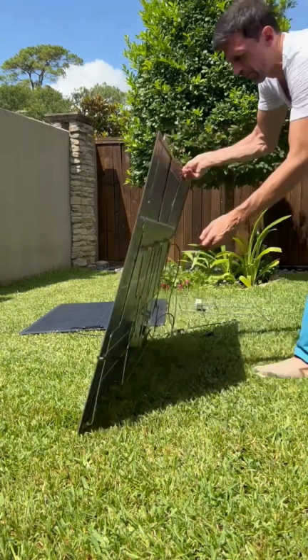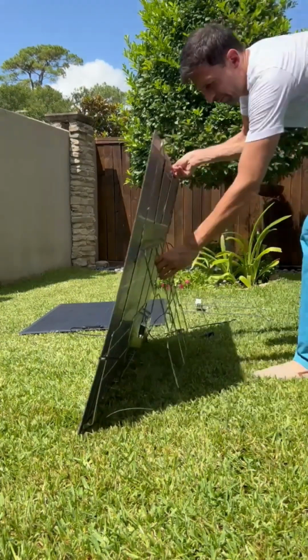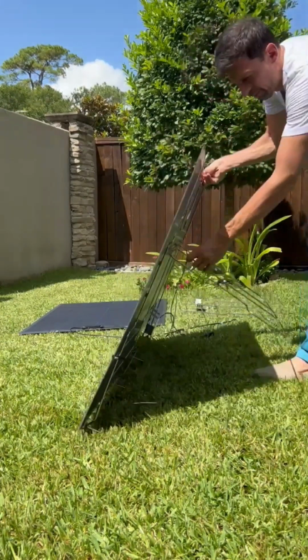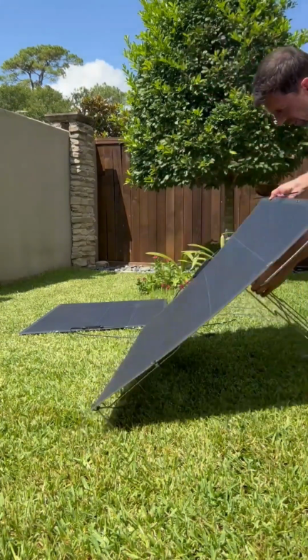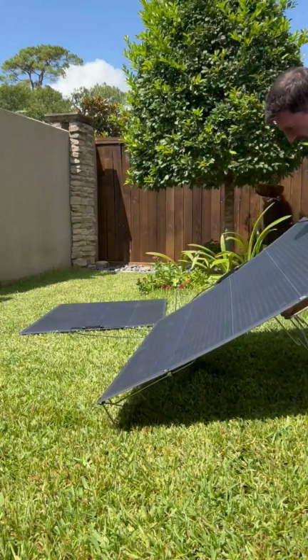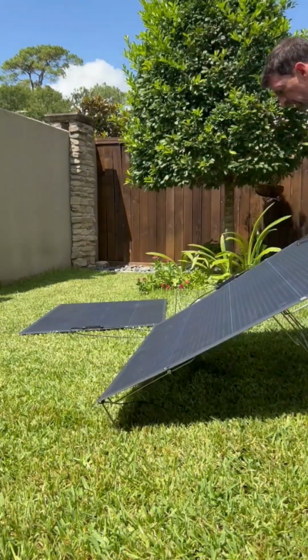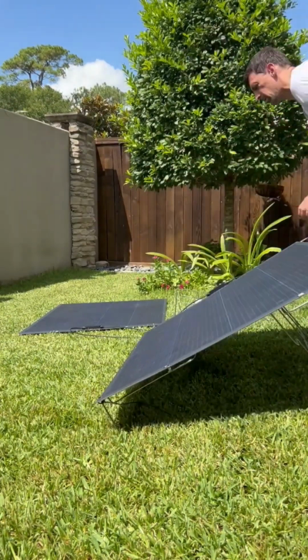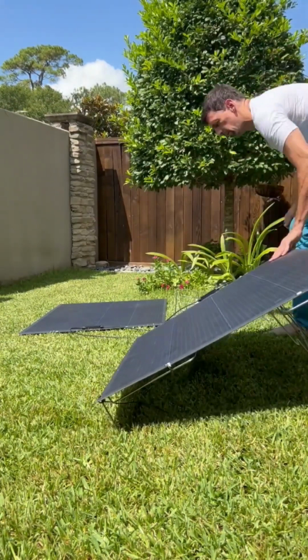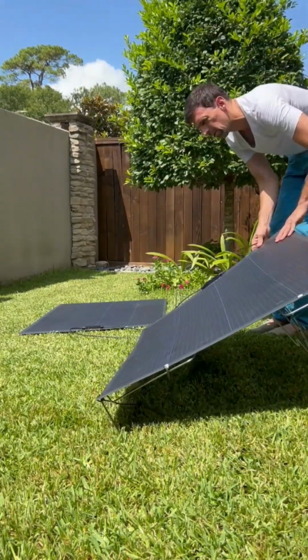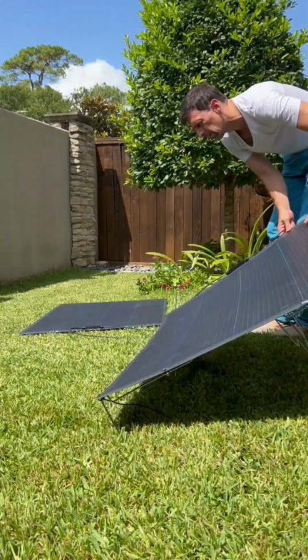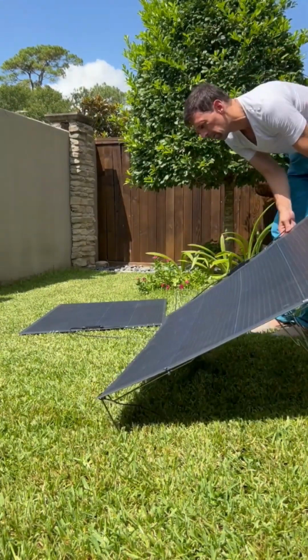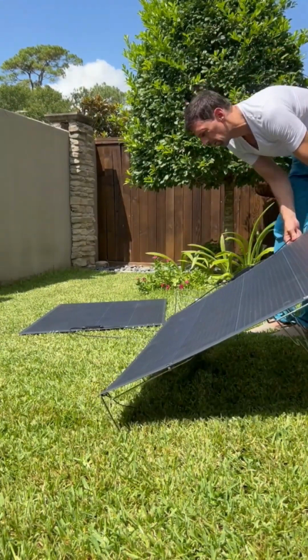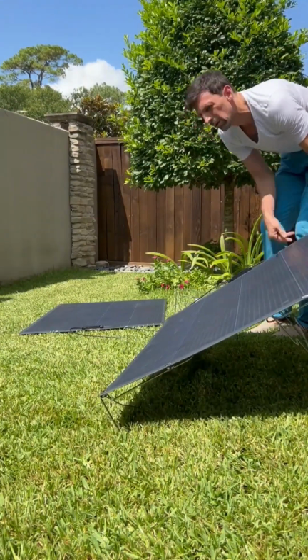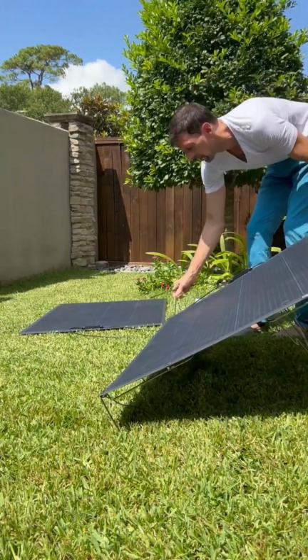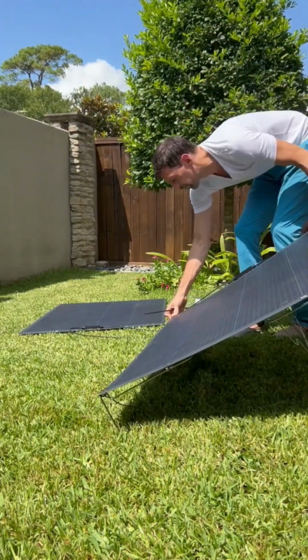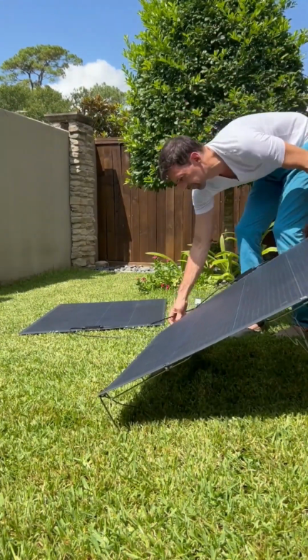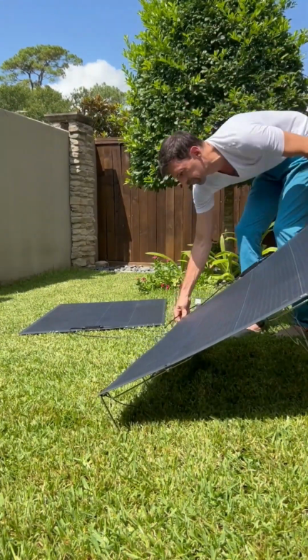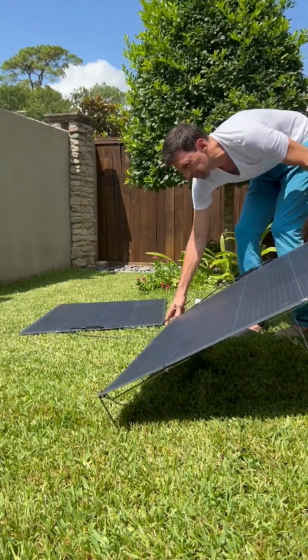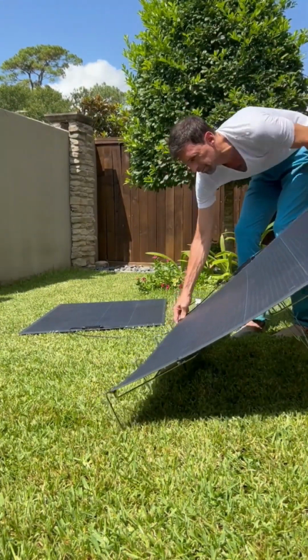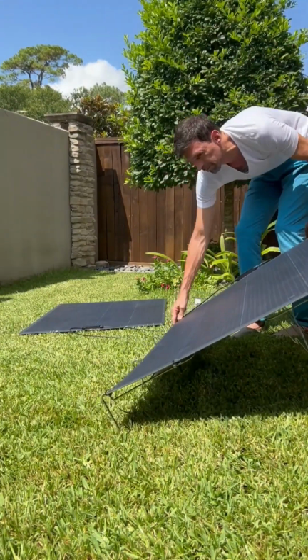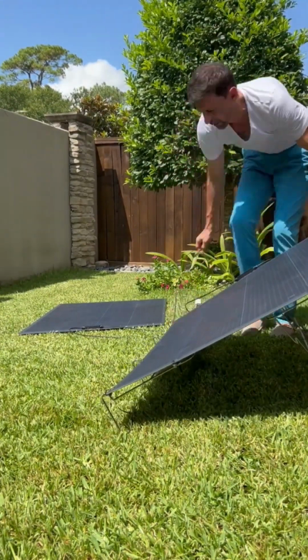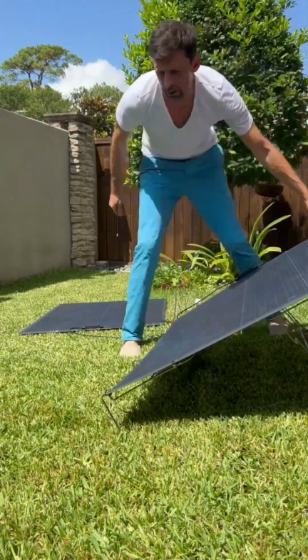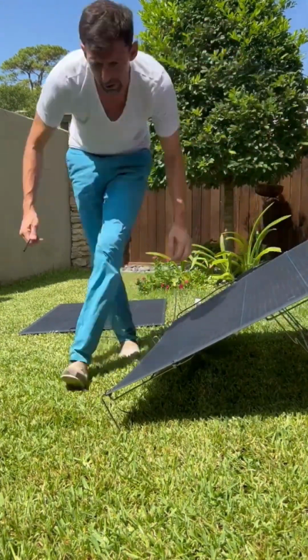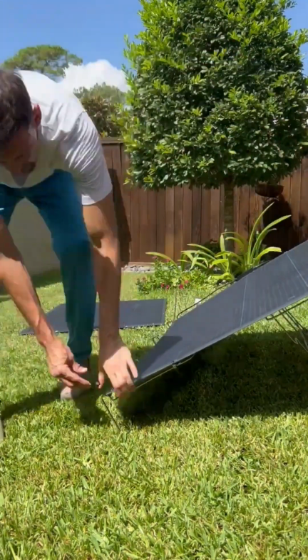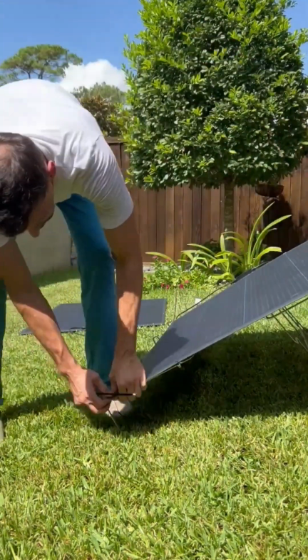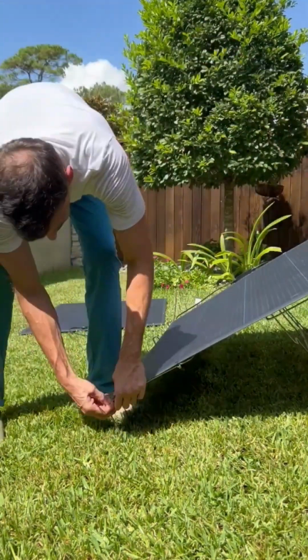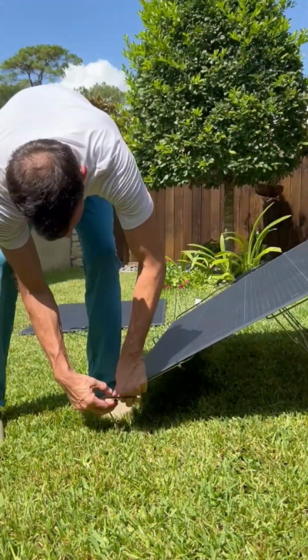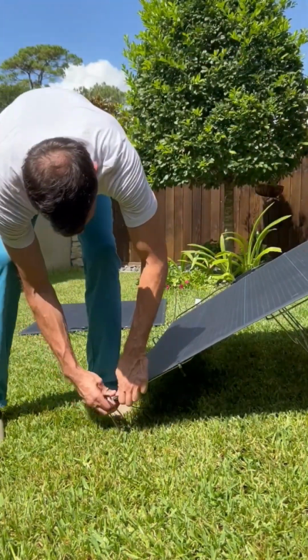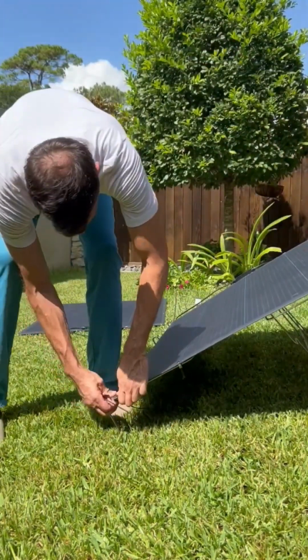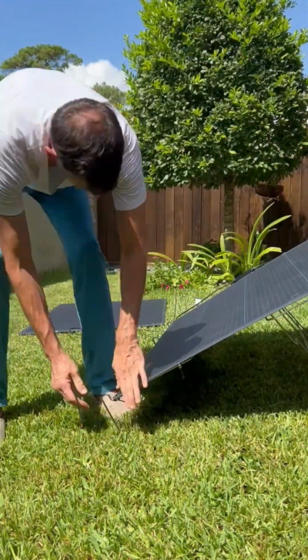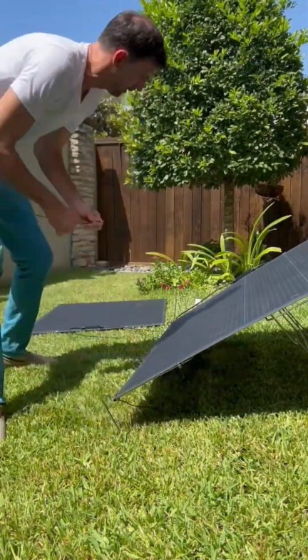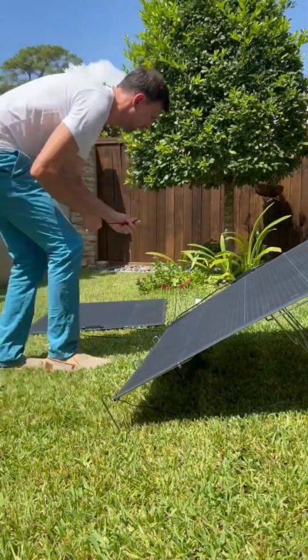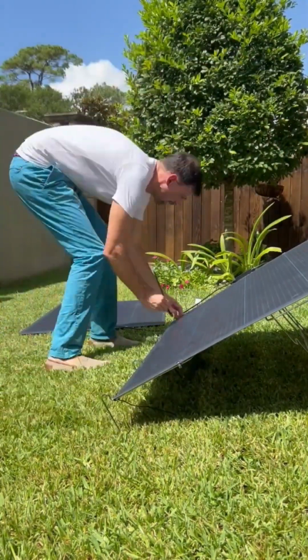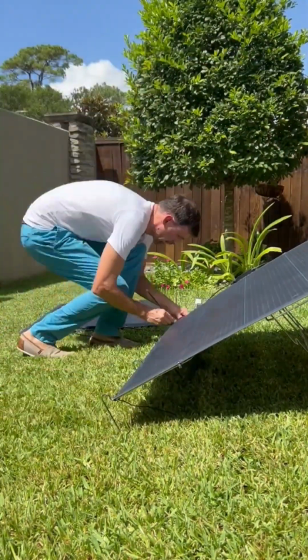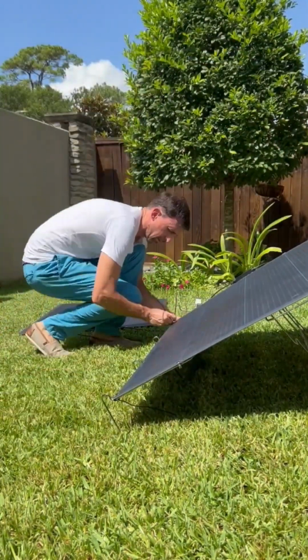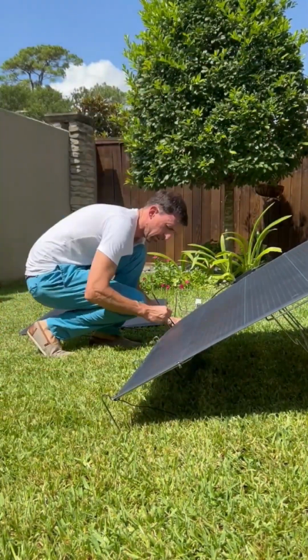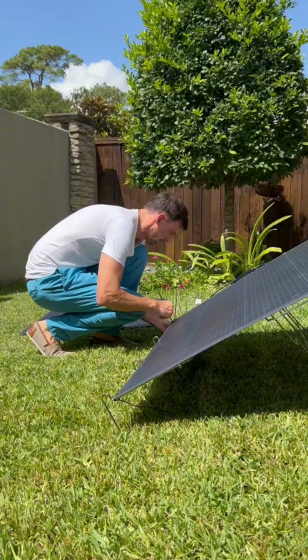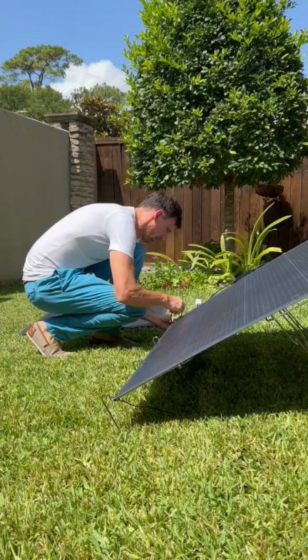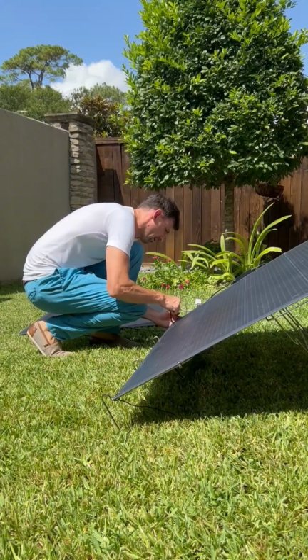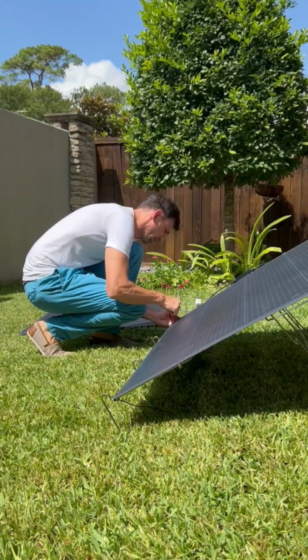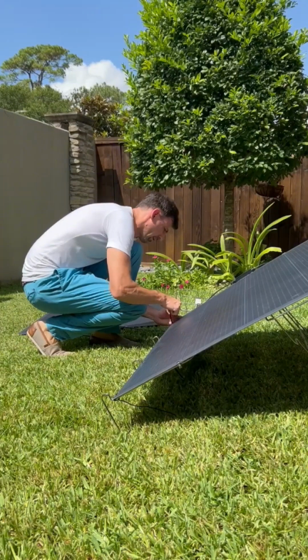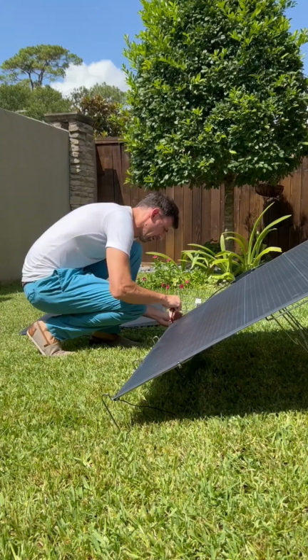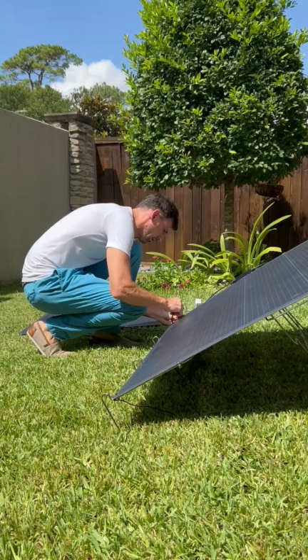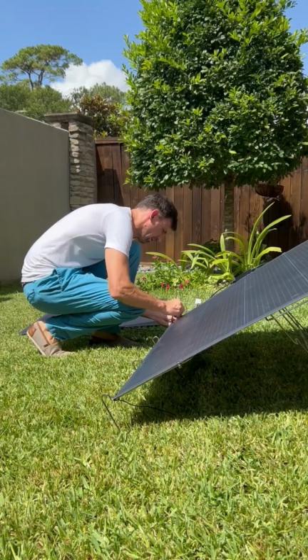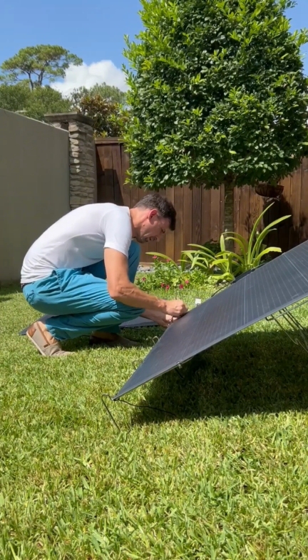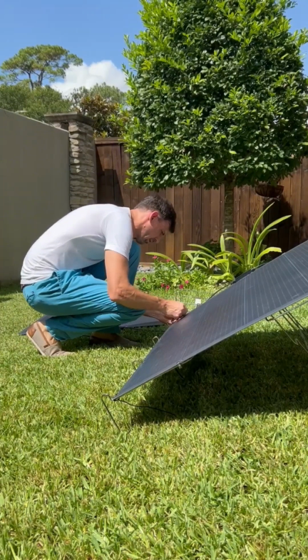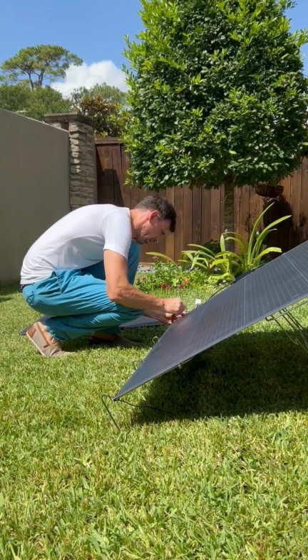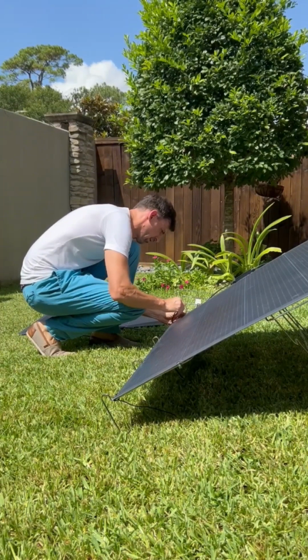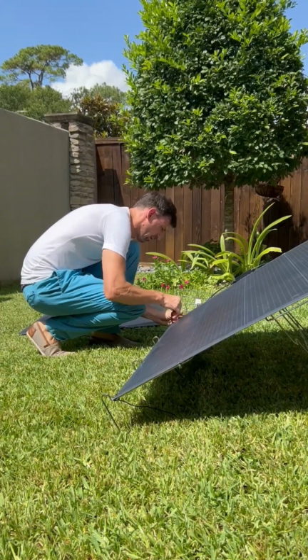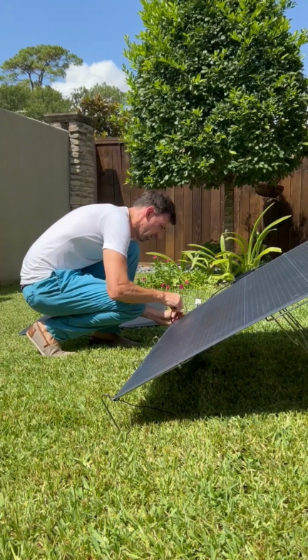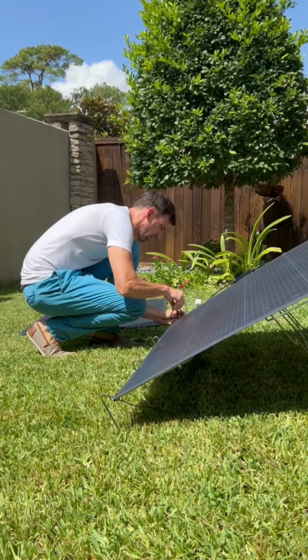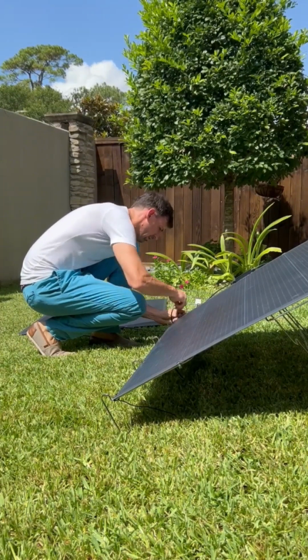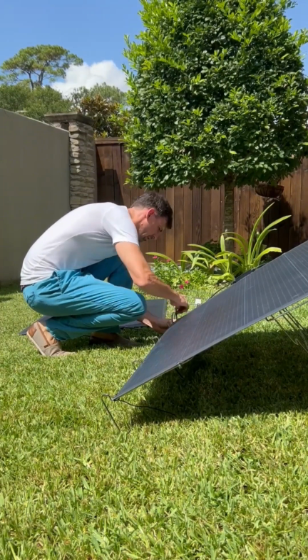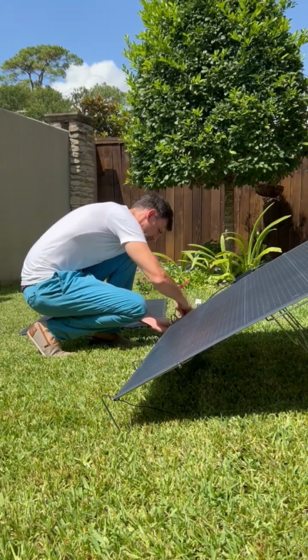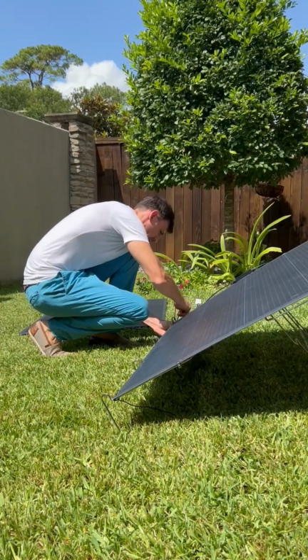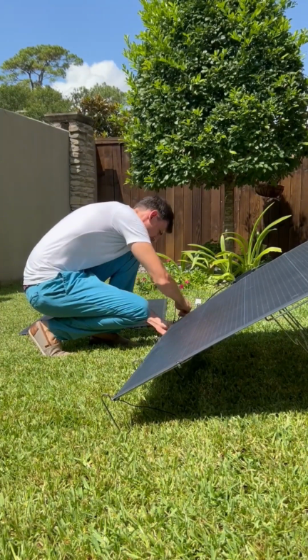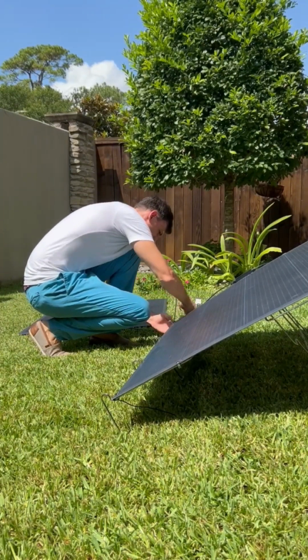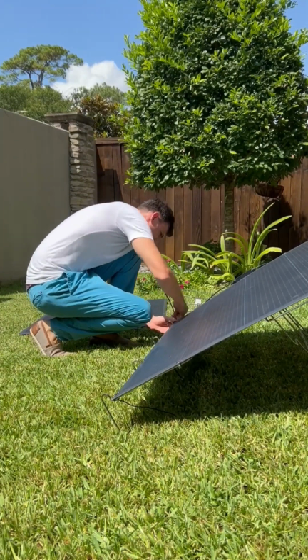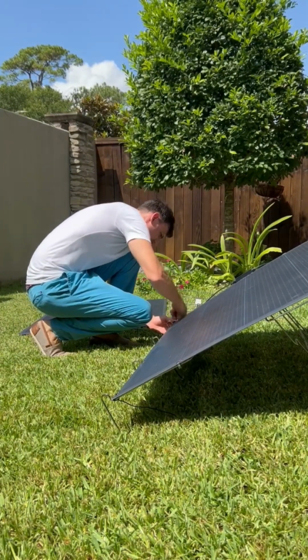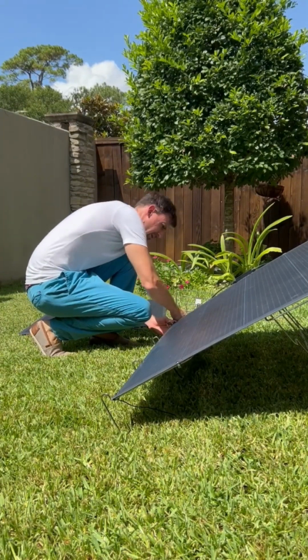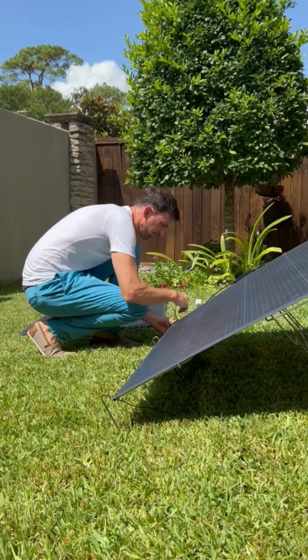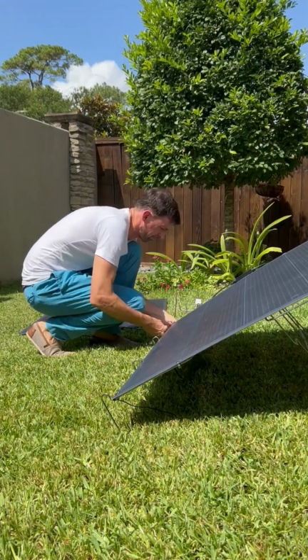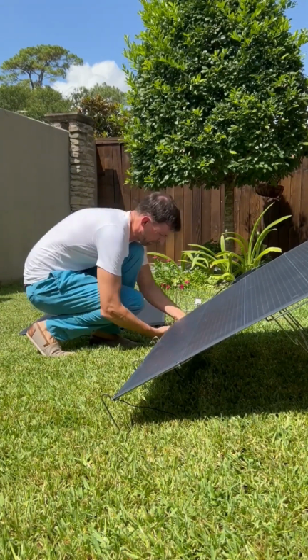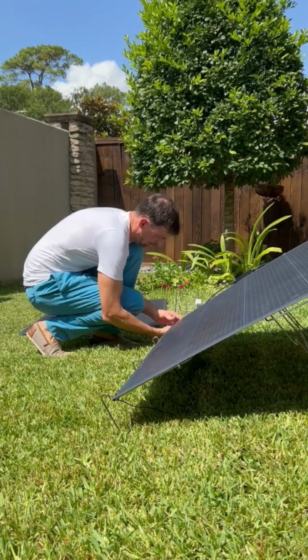Then you prop up the solar panel stand with the panel on it, continue fastening the panel to the stand.